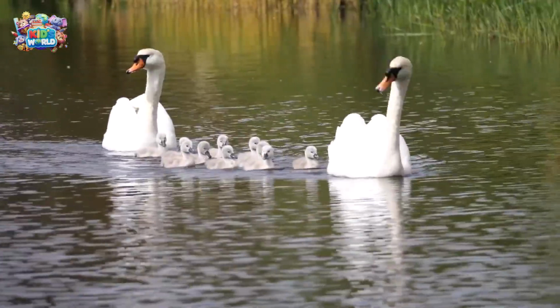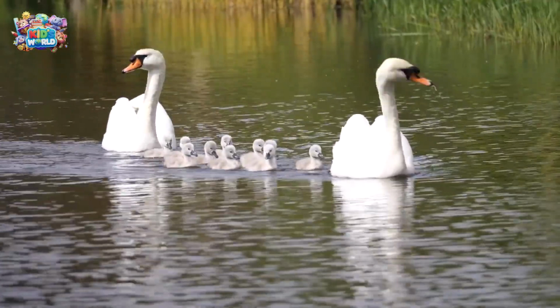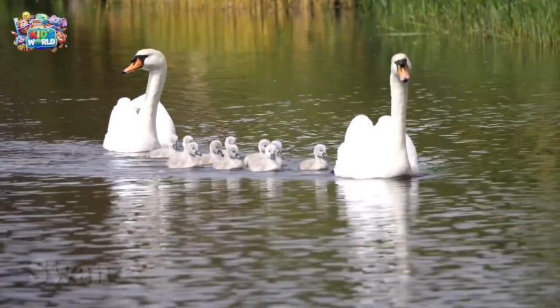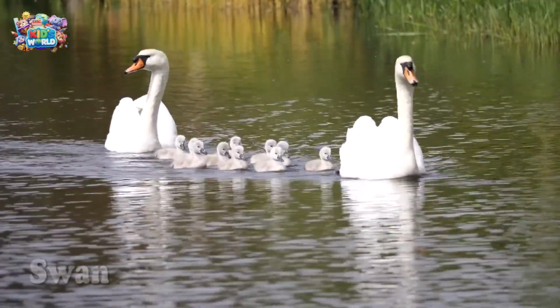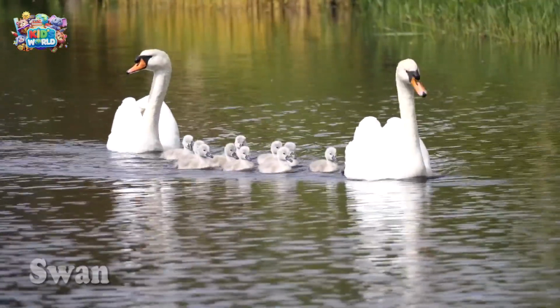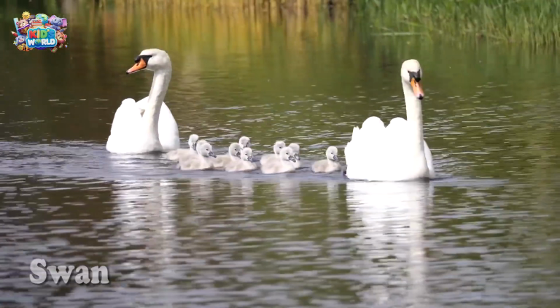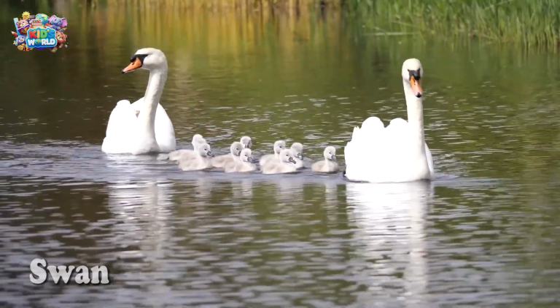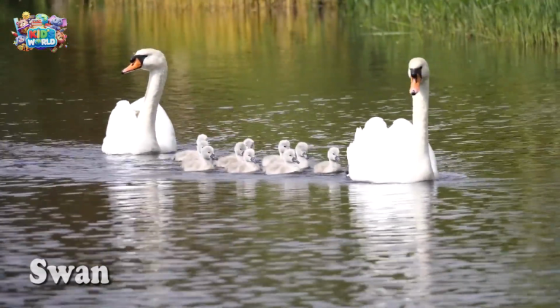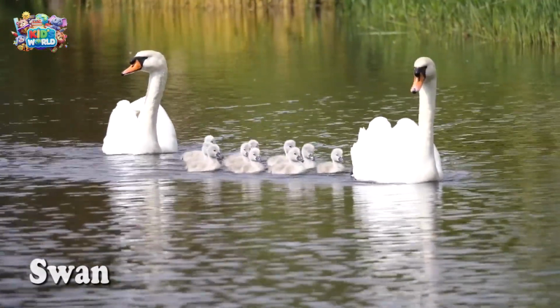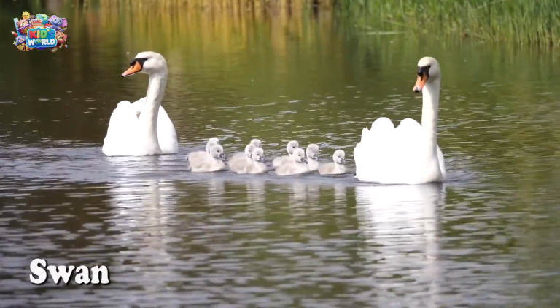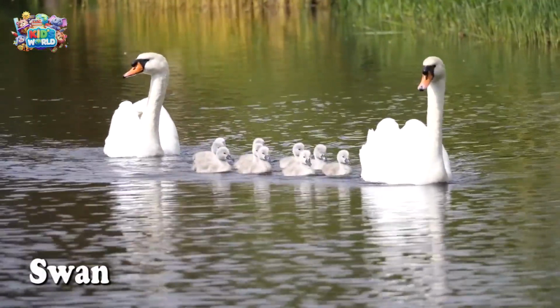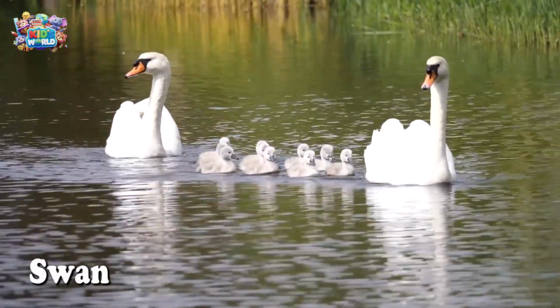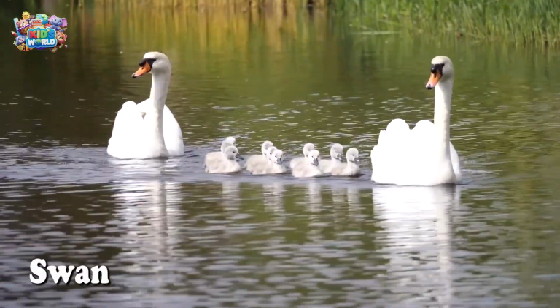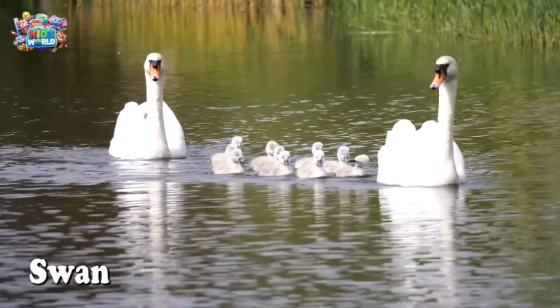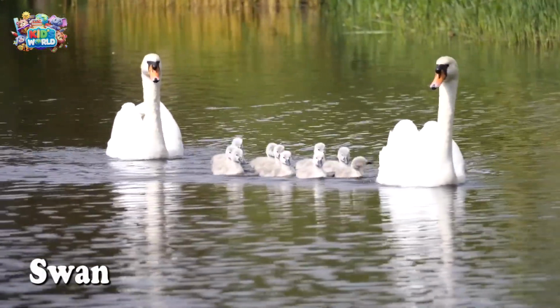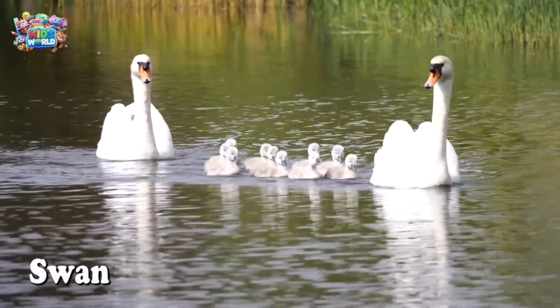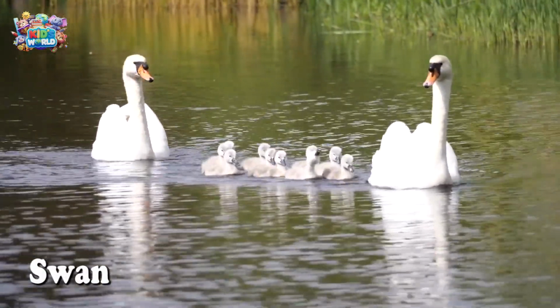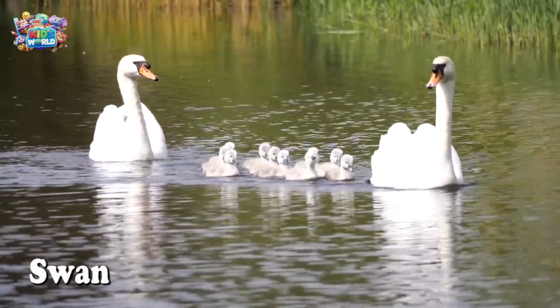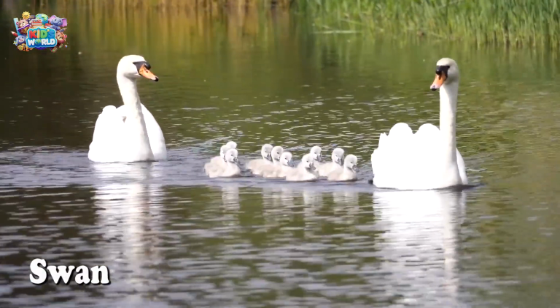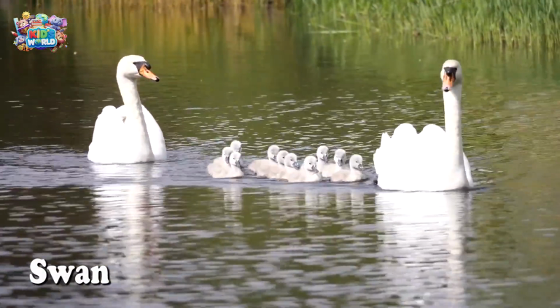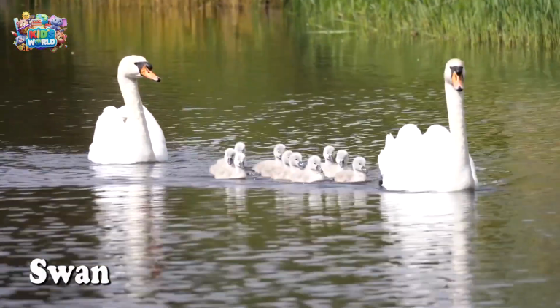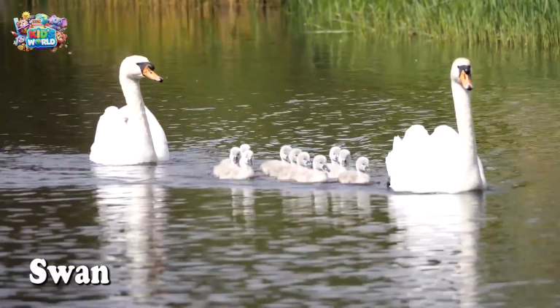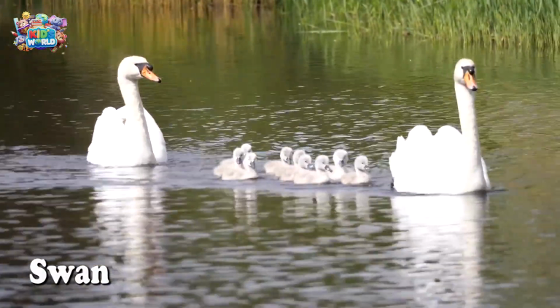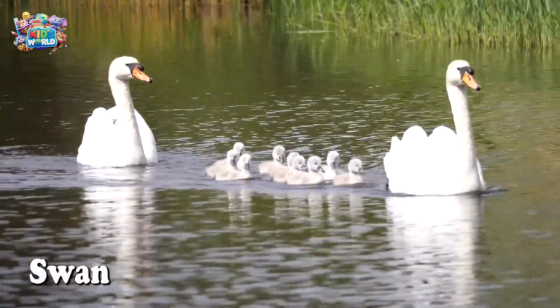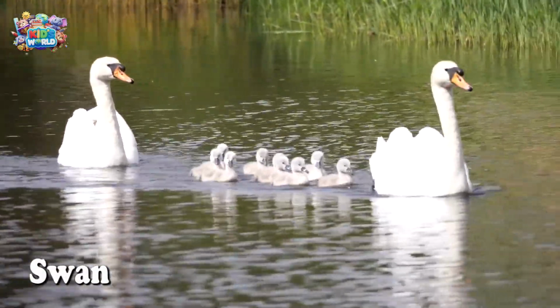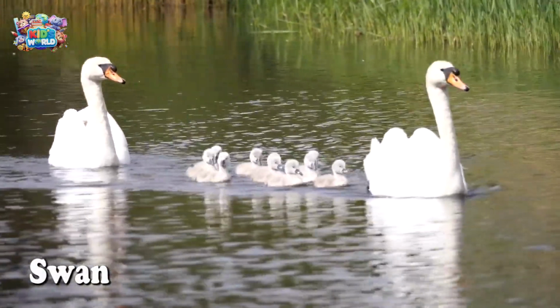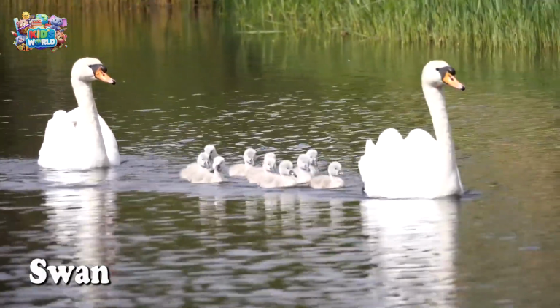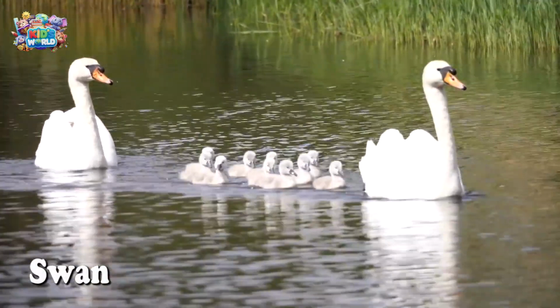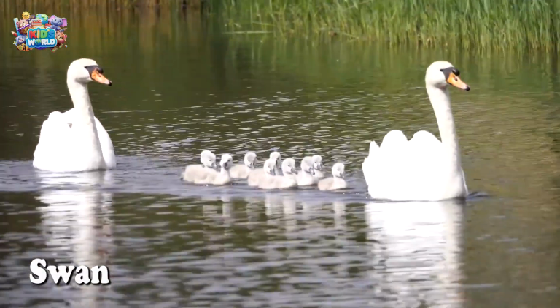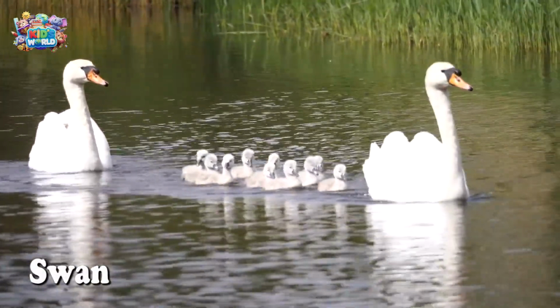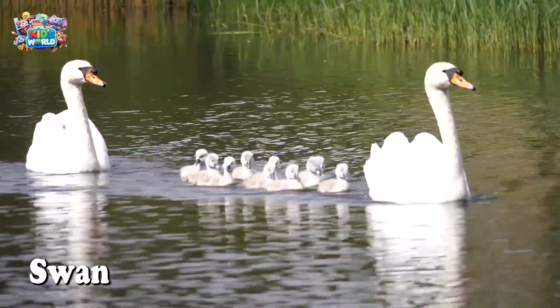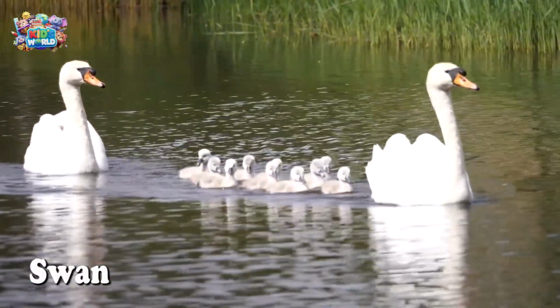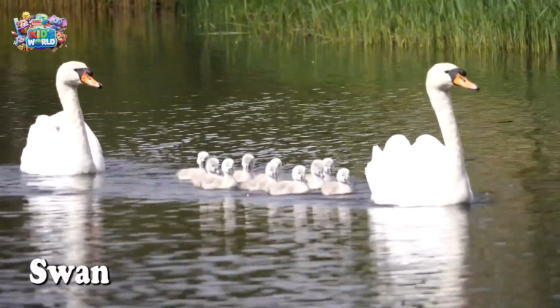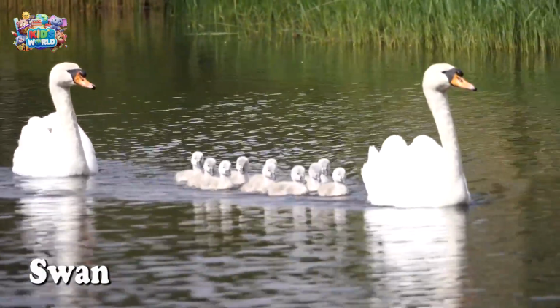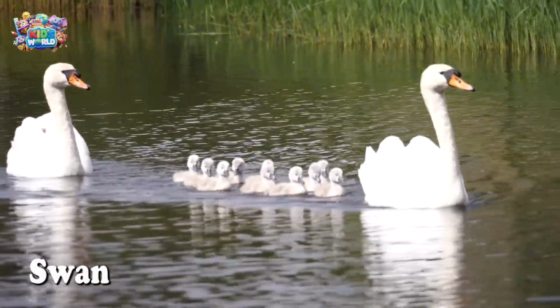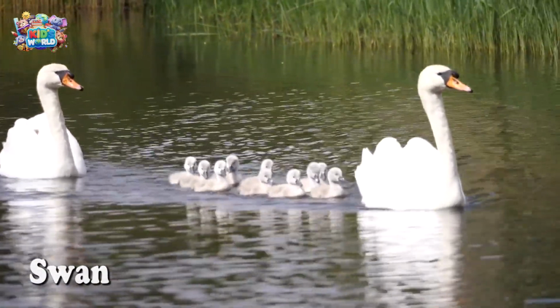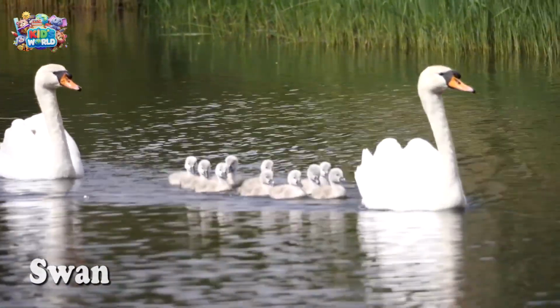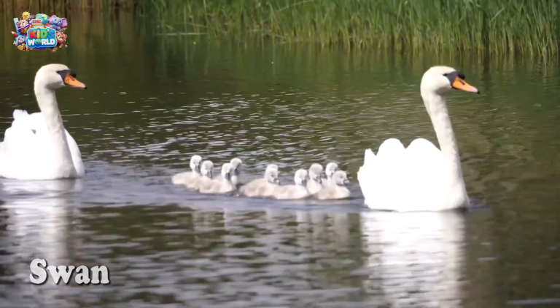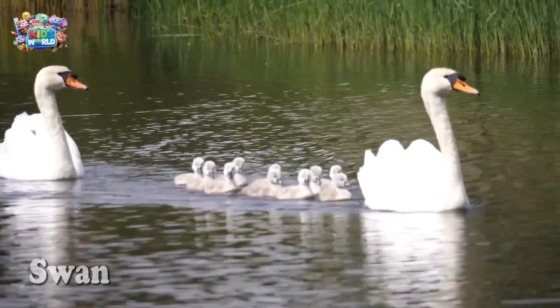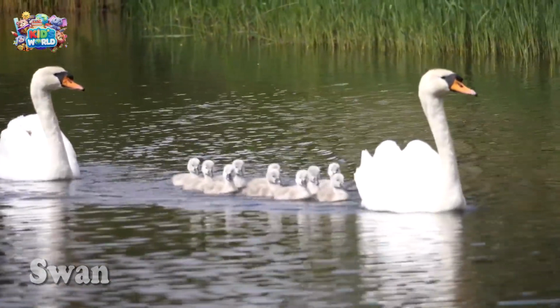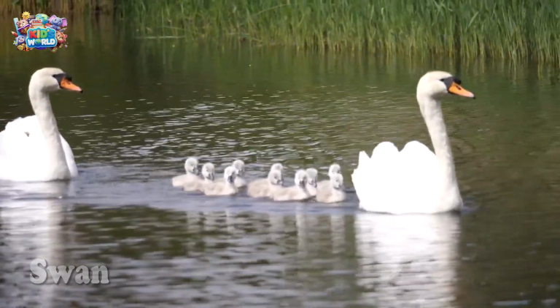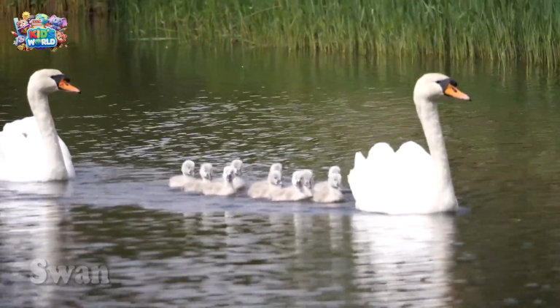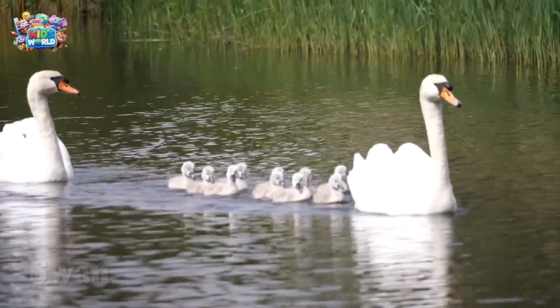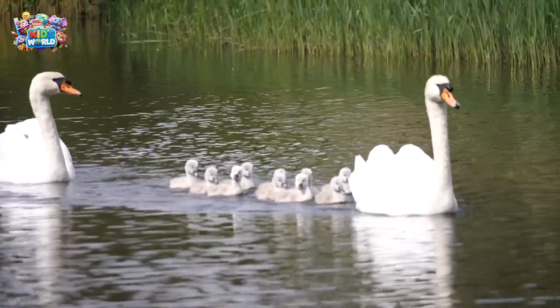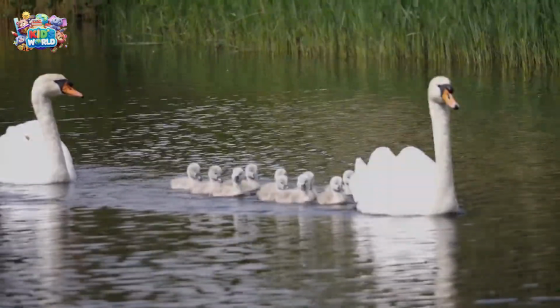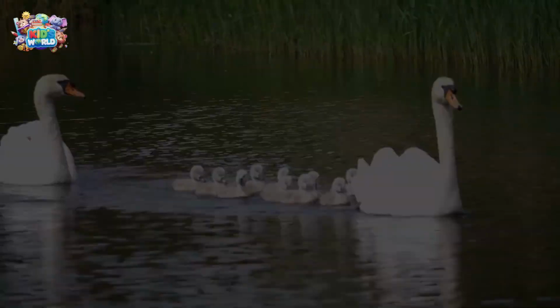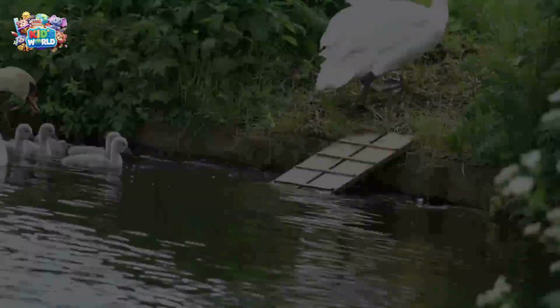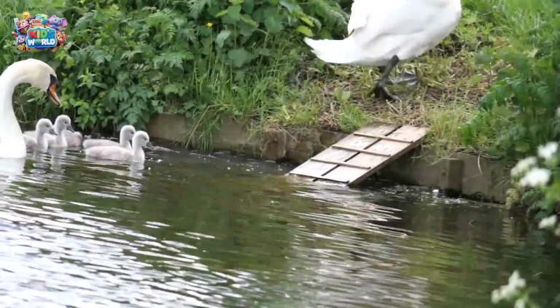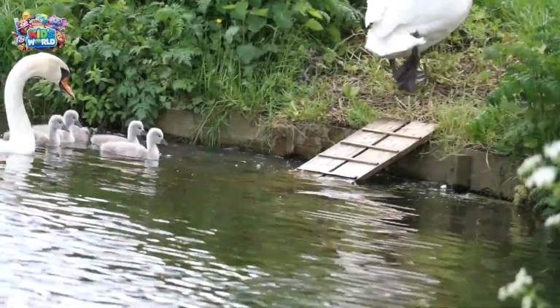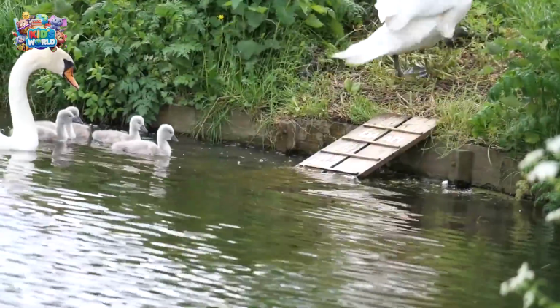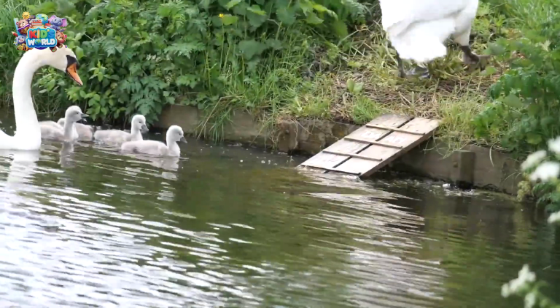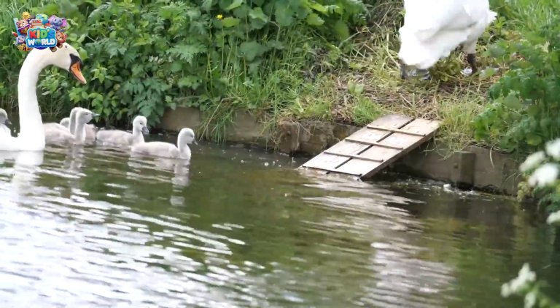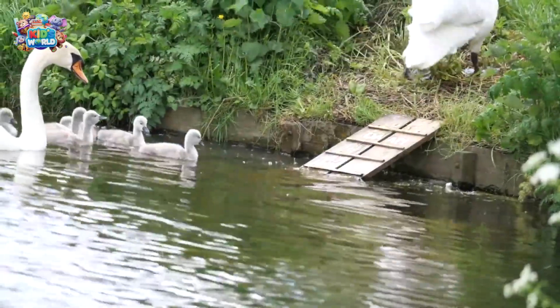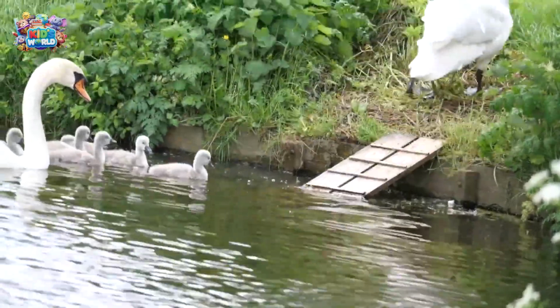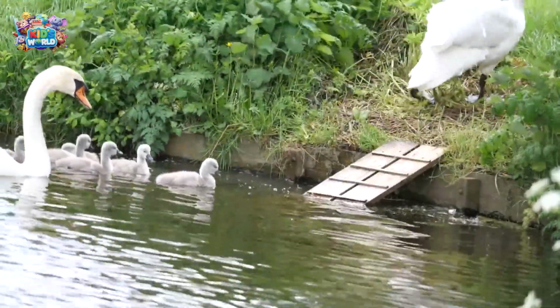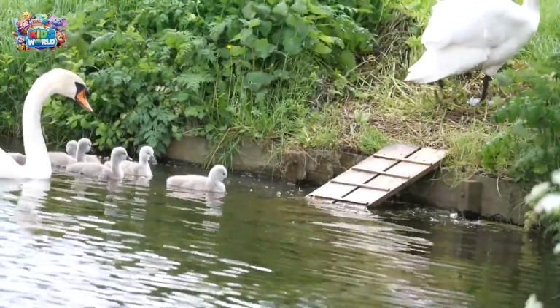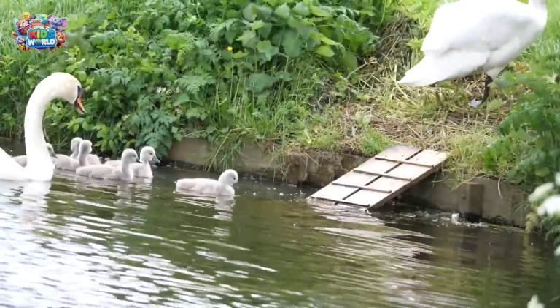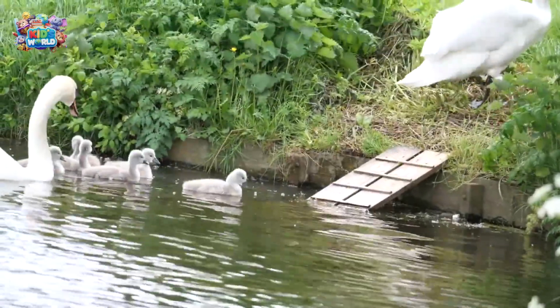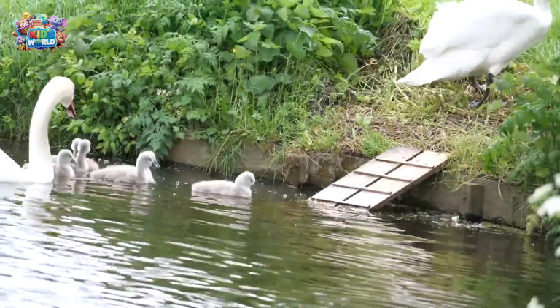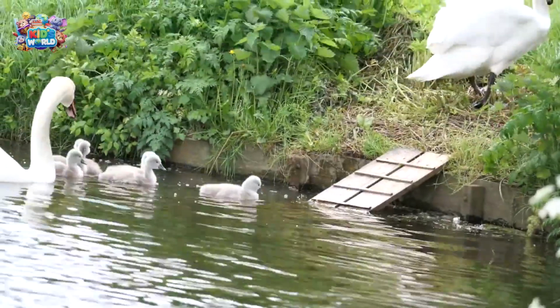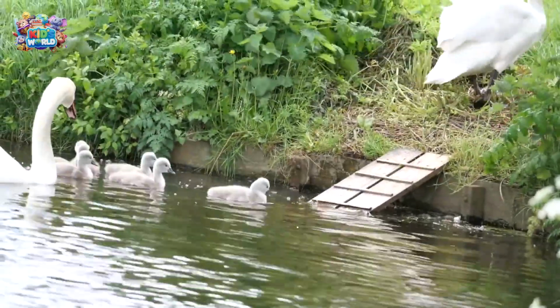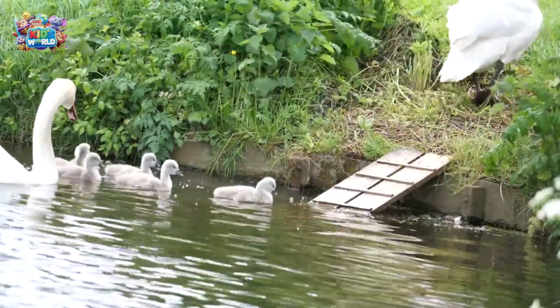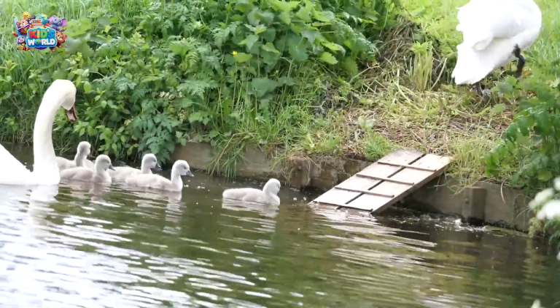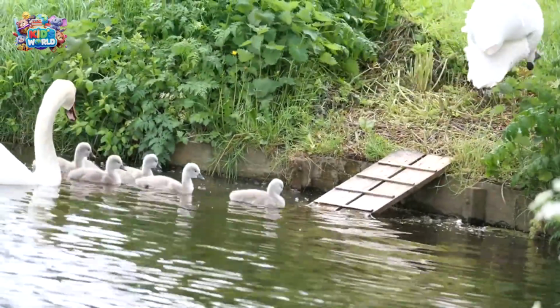Swans are known for their beauty and grace. They glide on water so smoothly, and their long necks make them look so elegant.